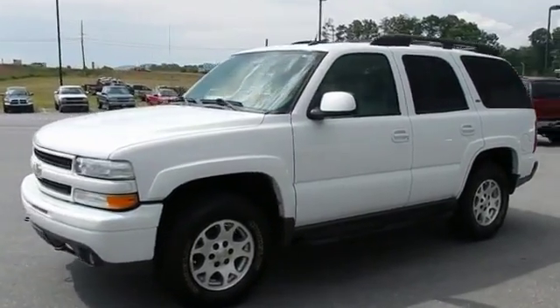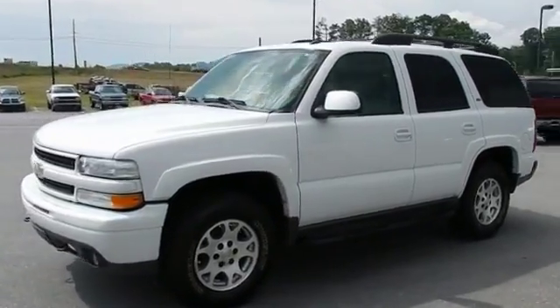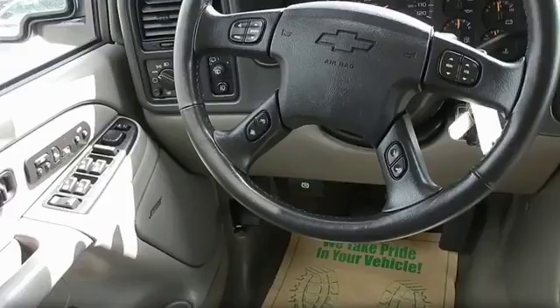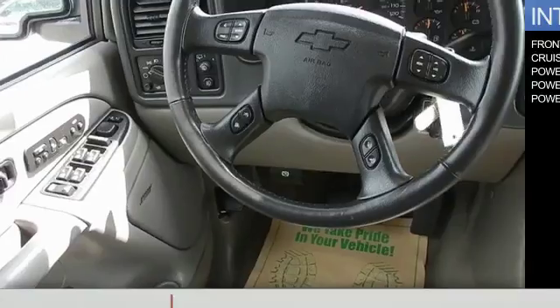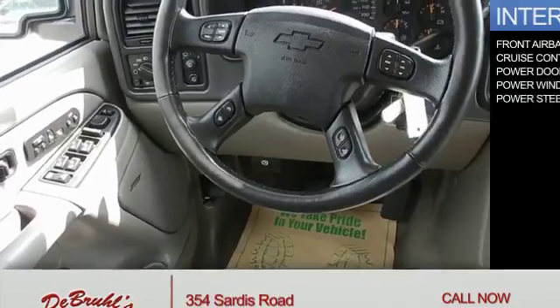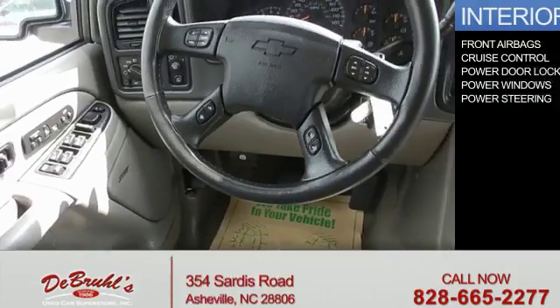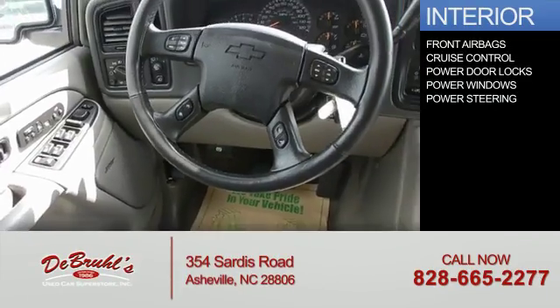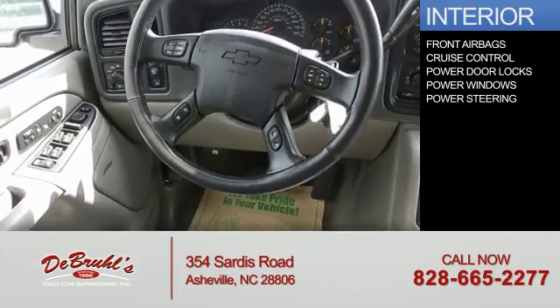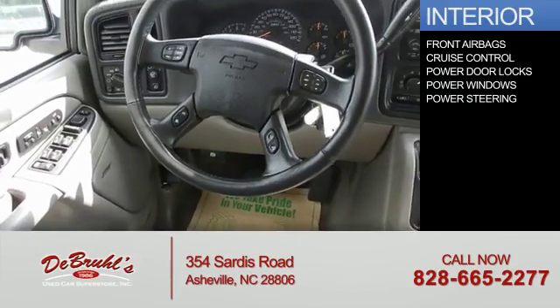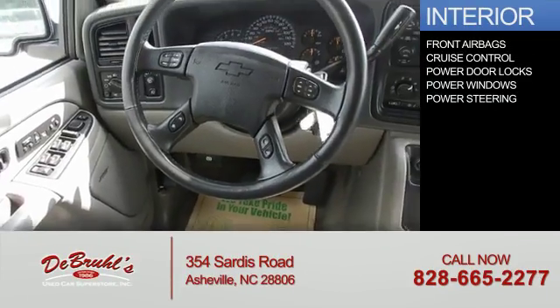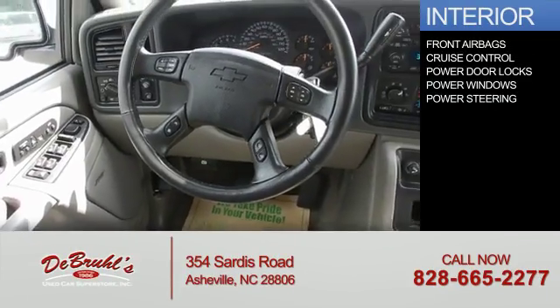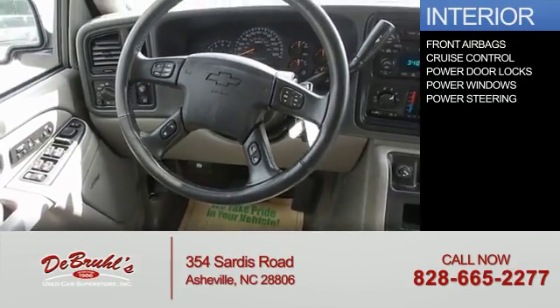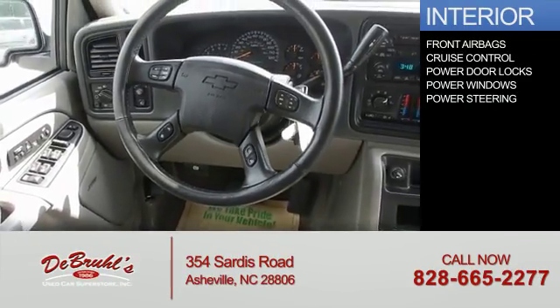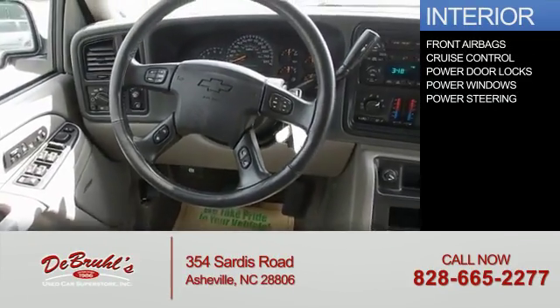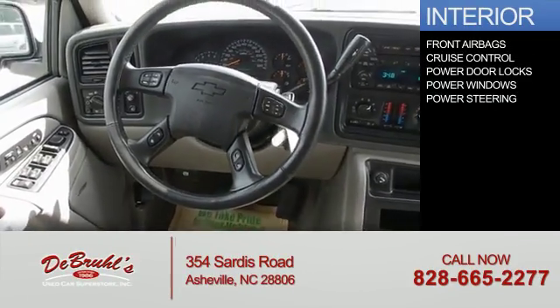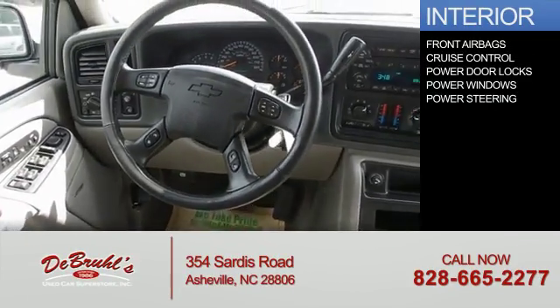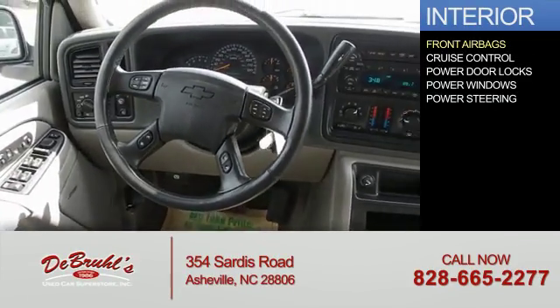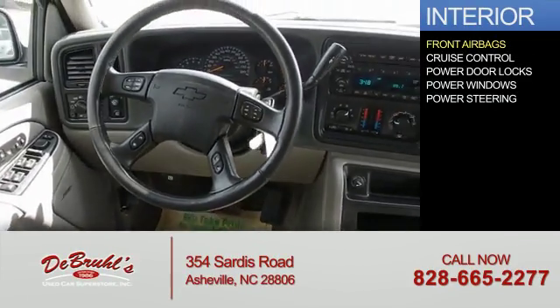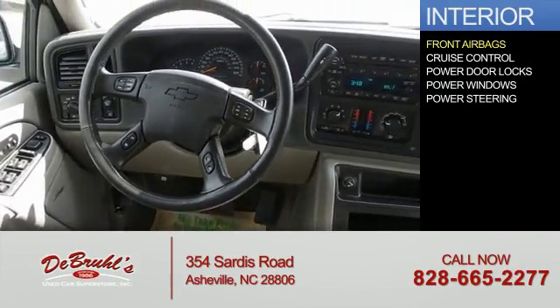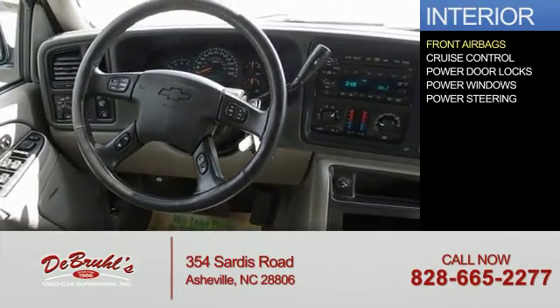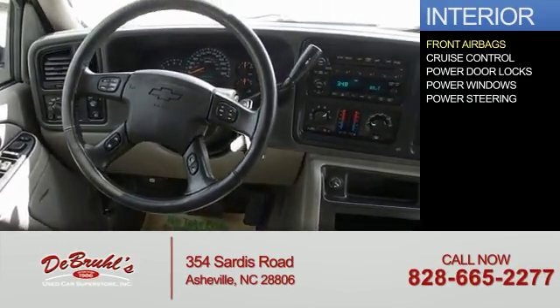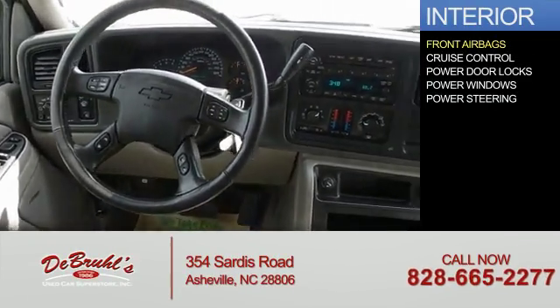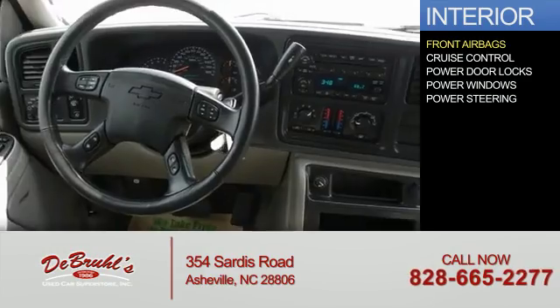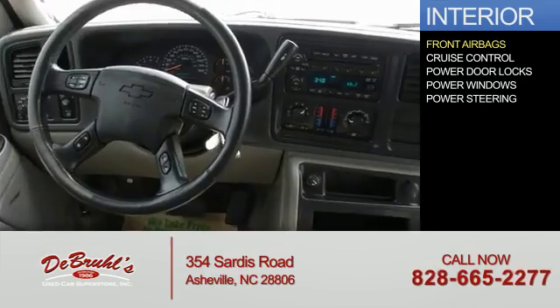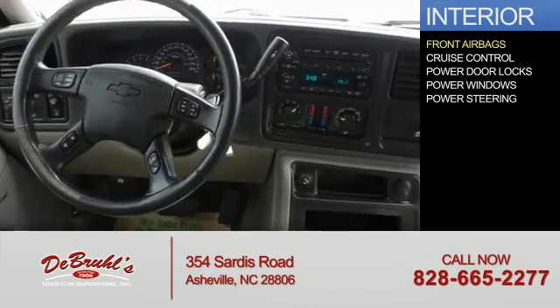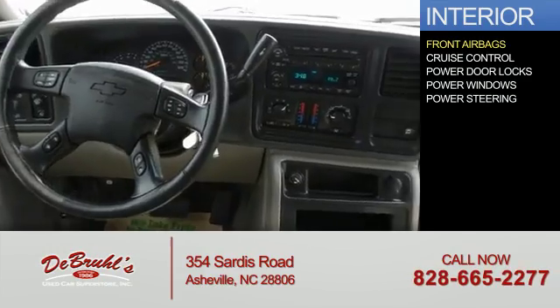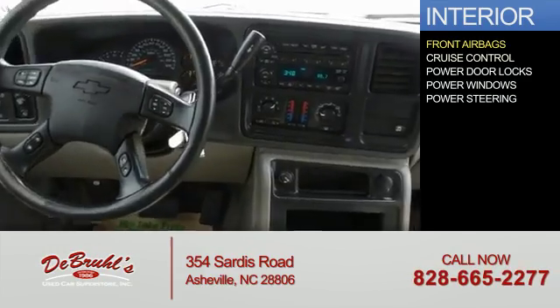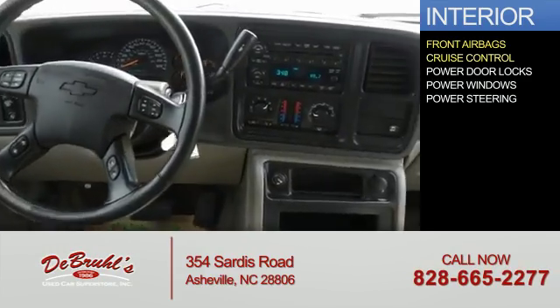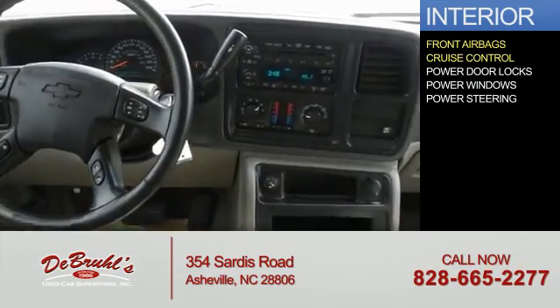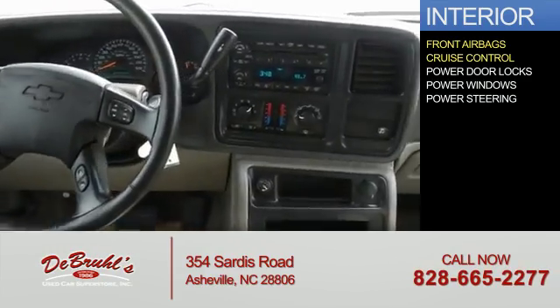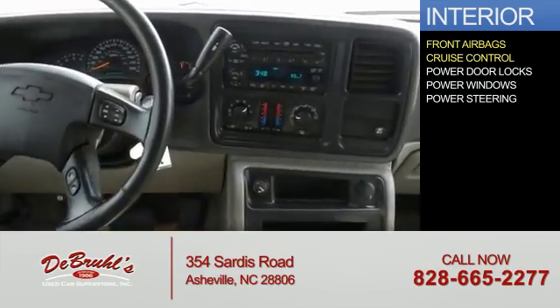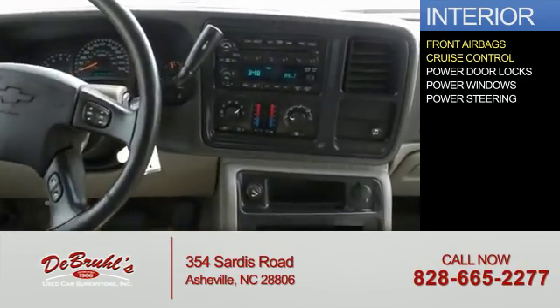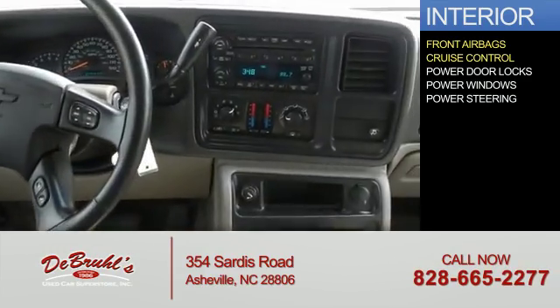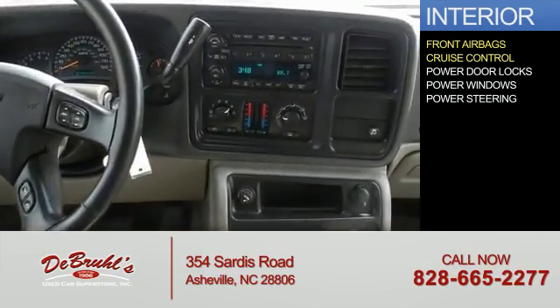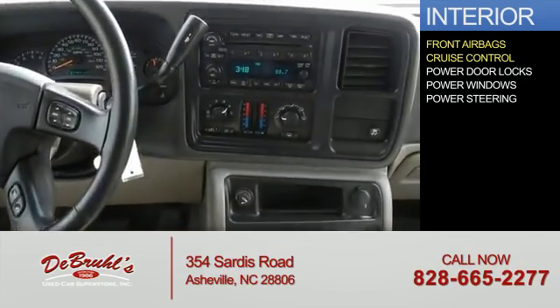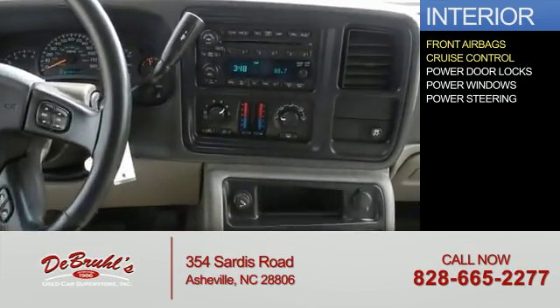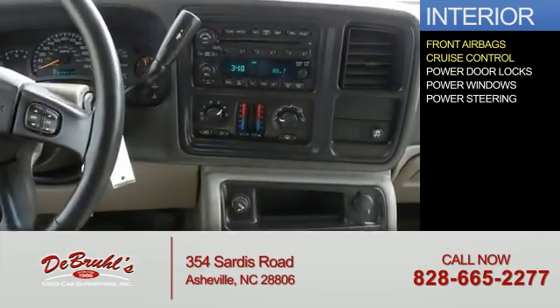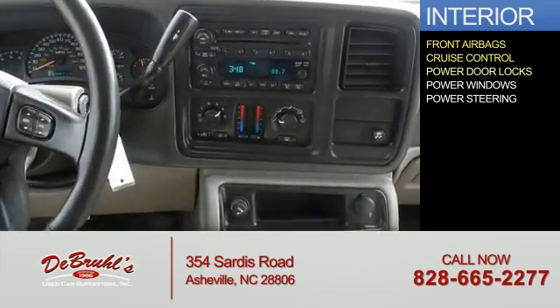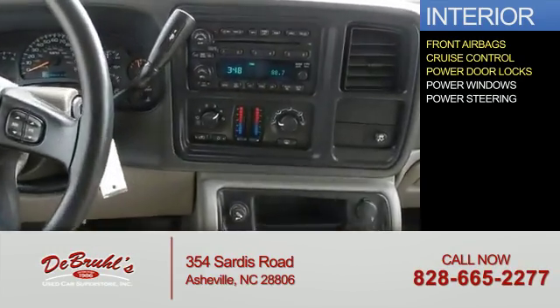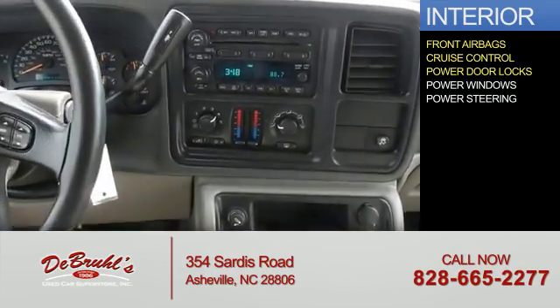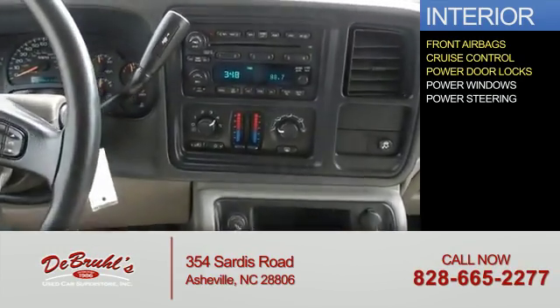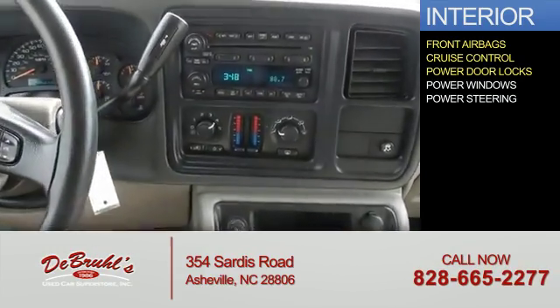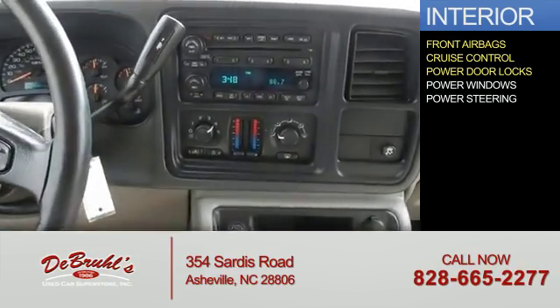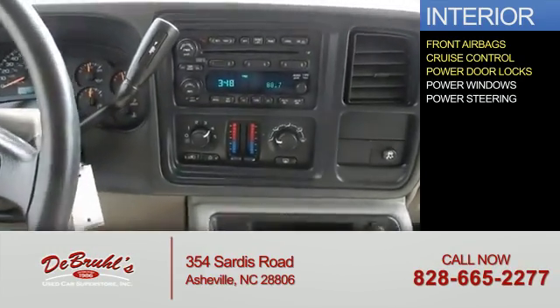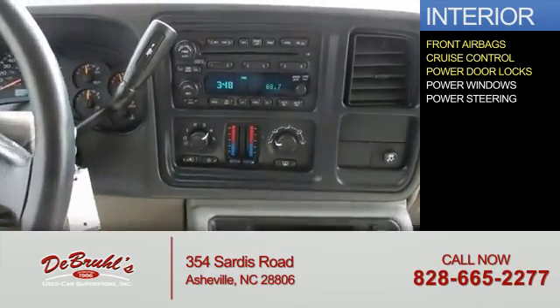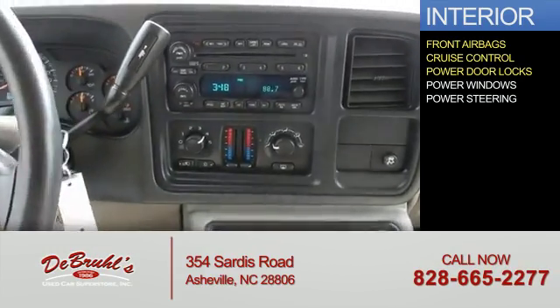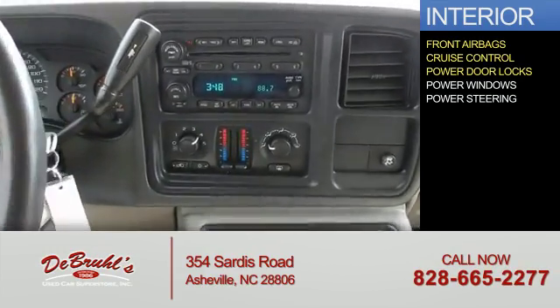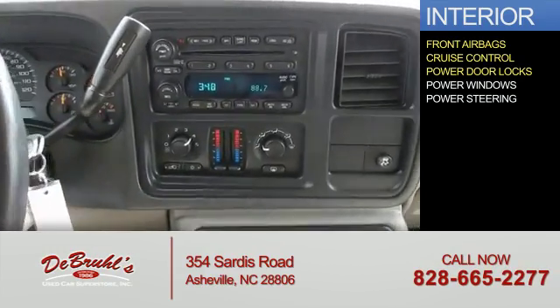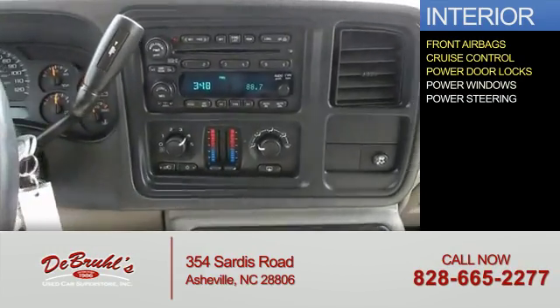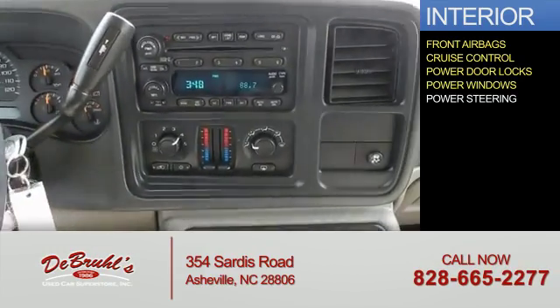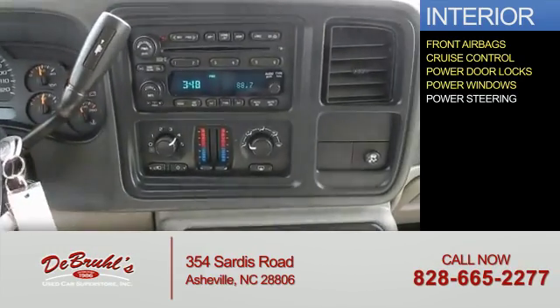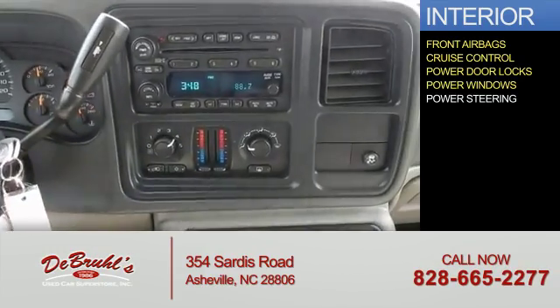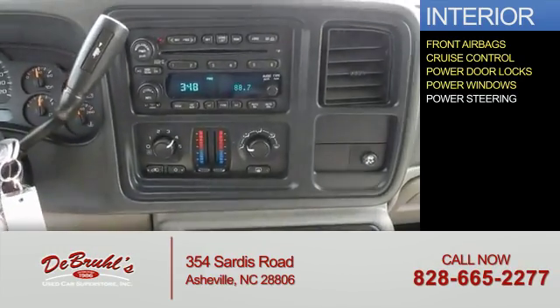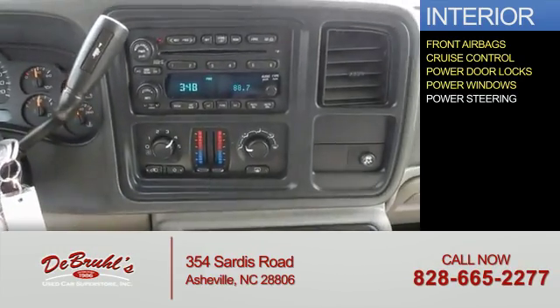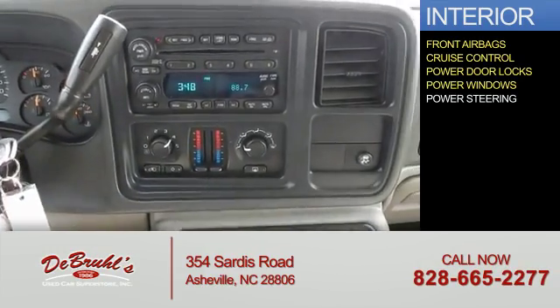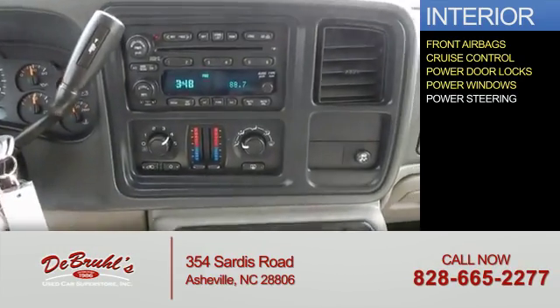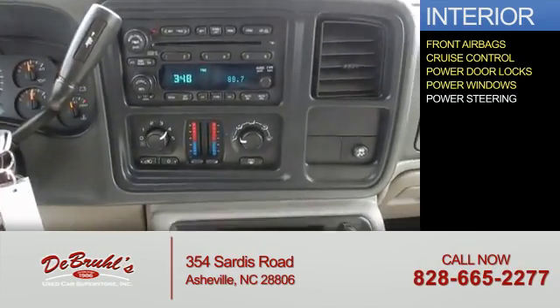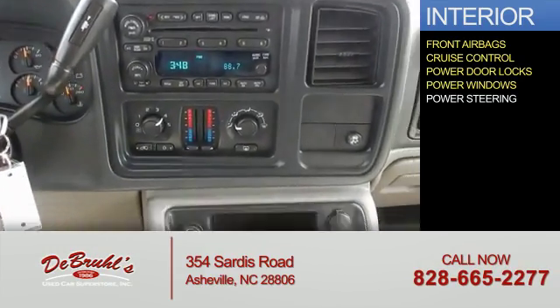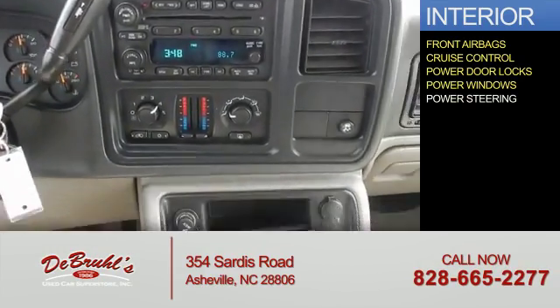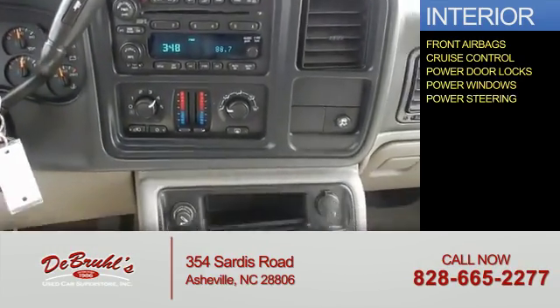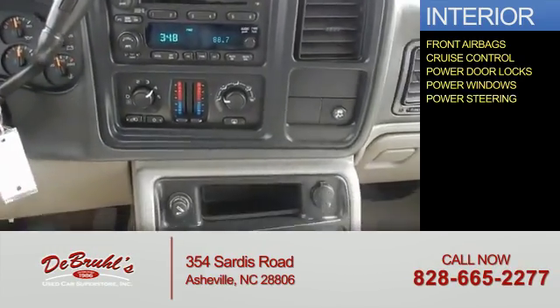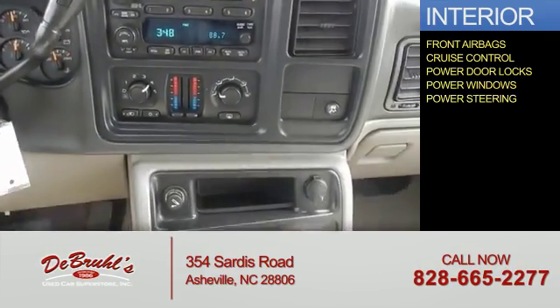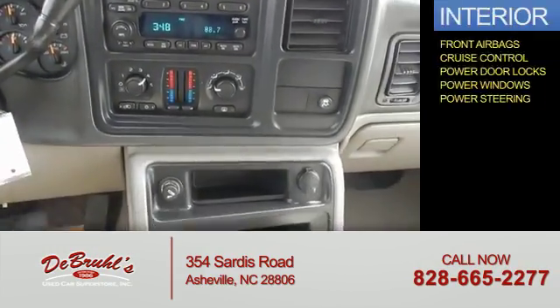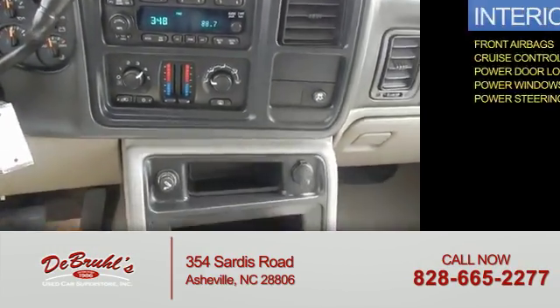Inside you'll find front airbags, cruise control, power door locks, power windows, and power steering.